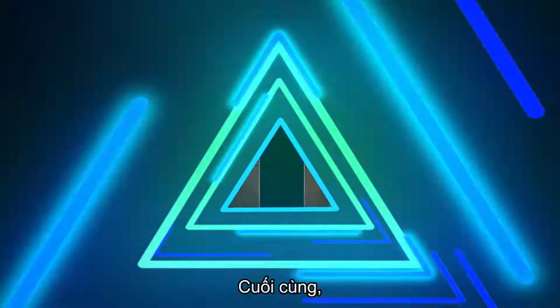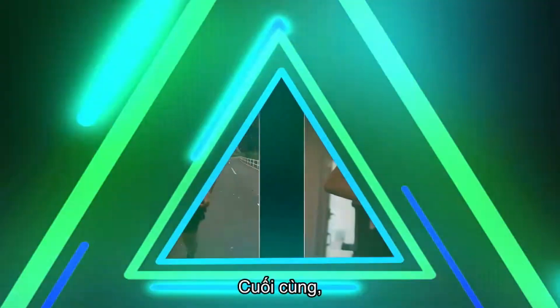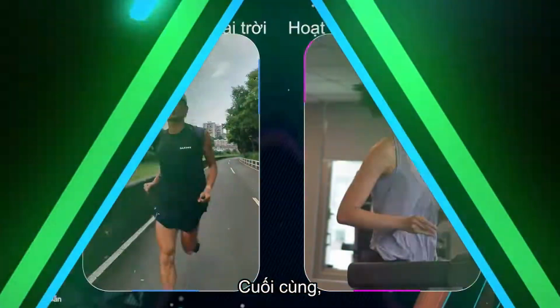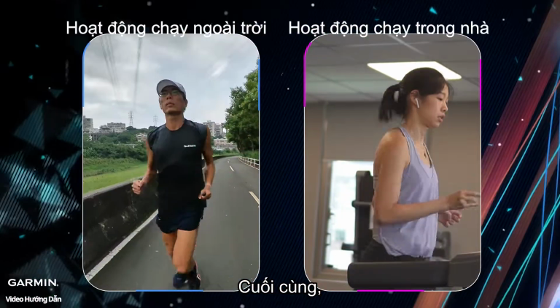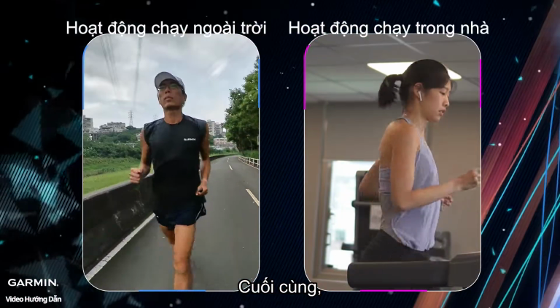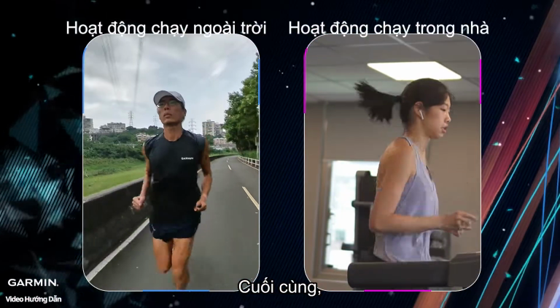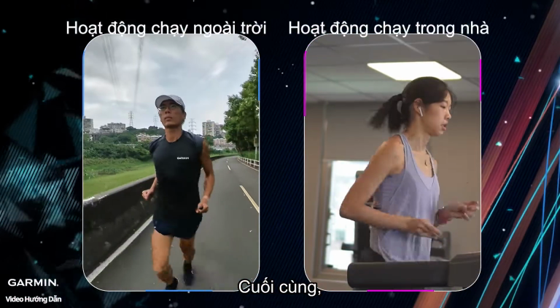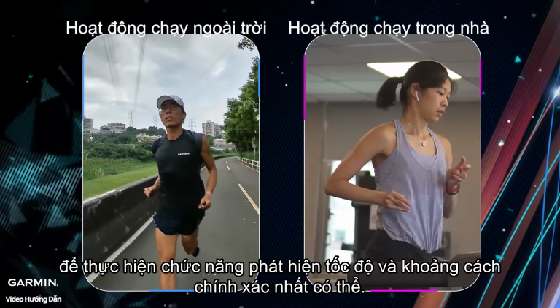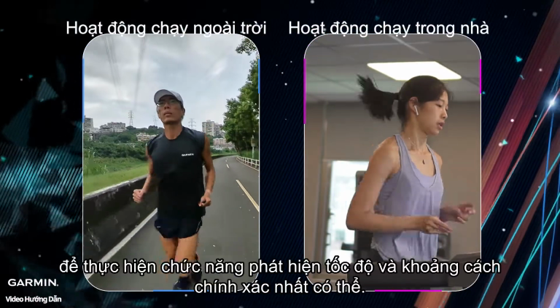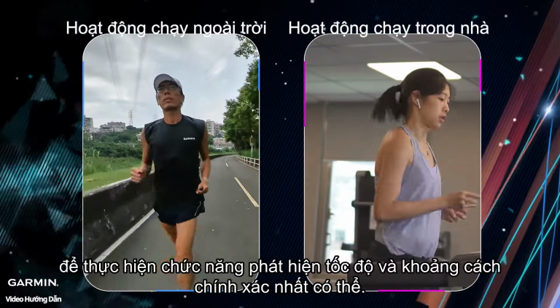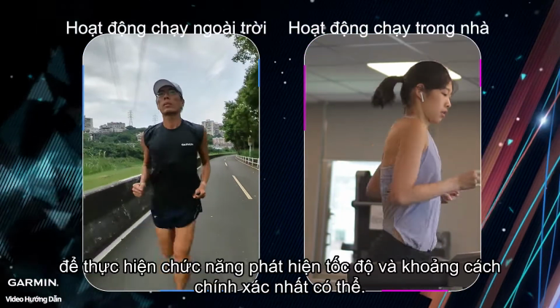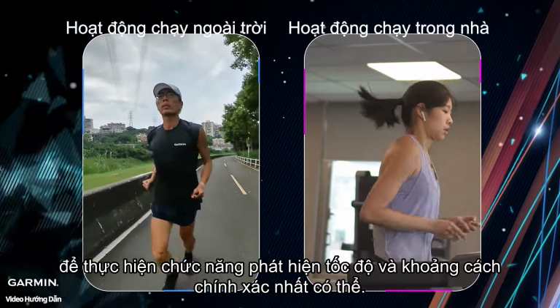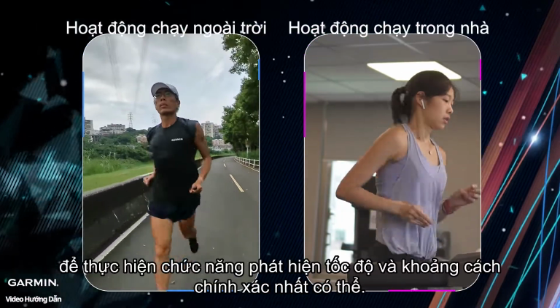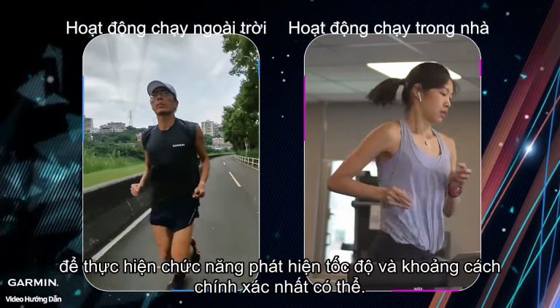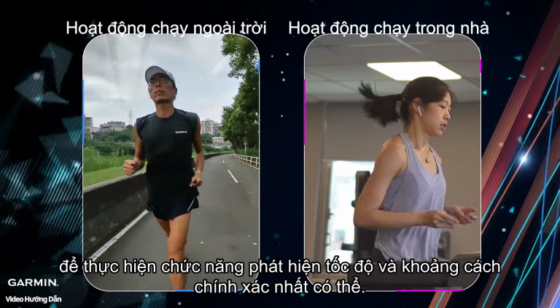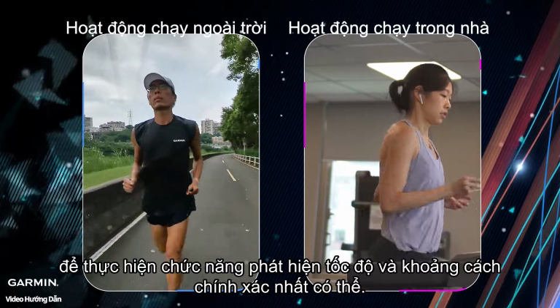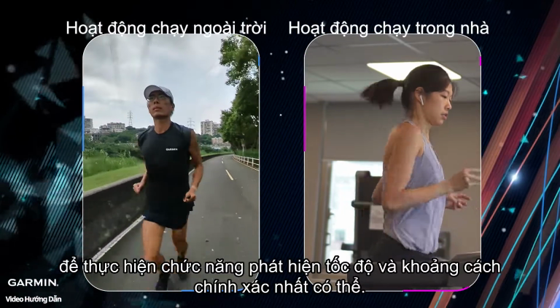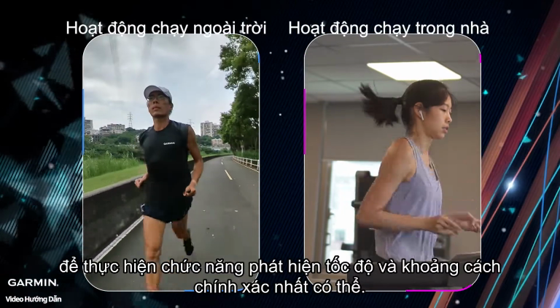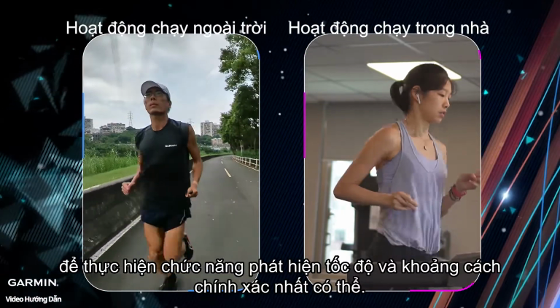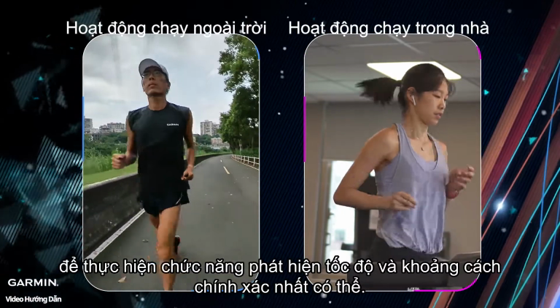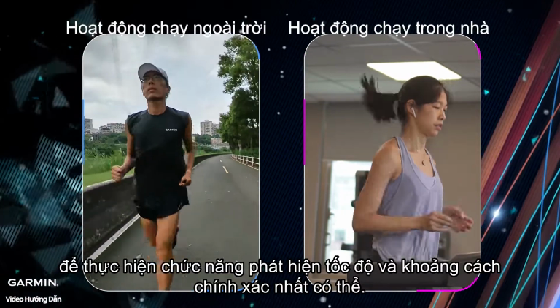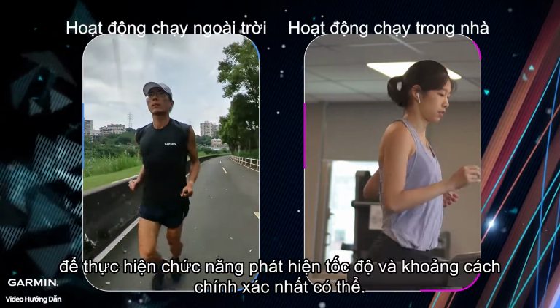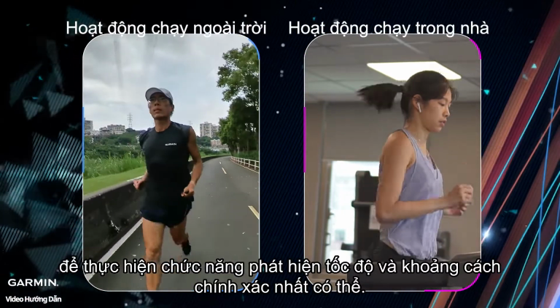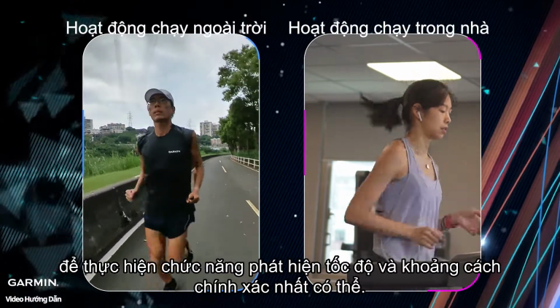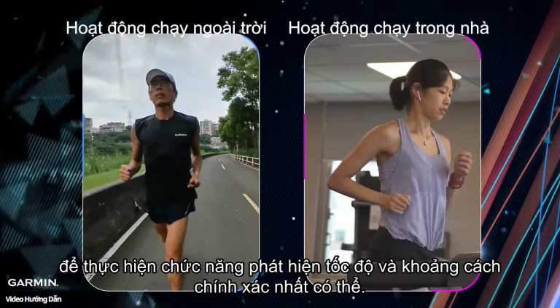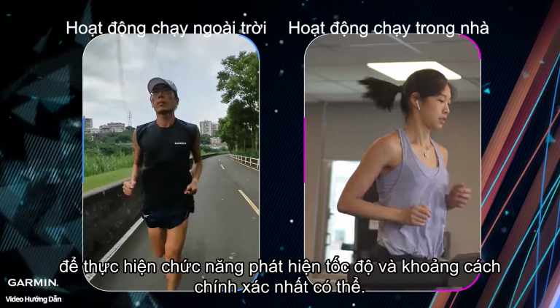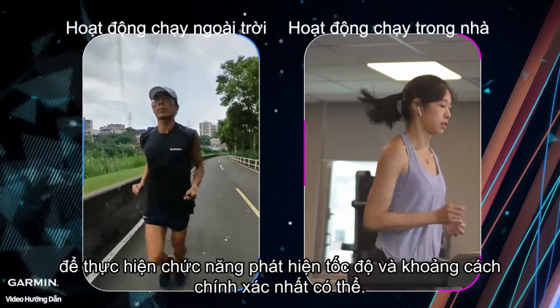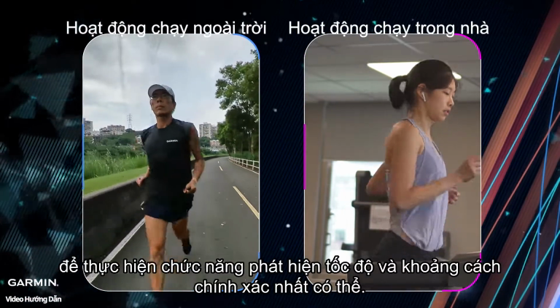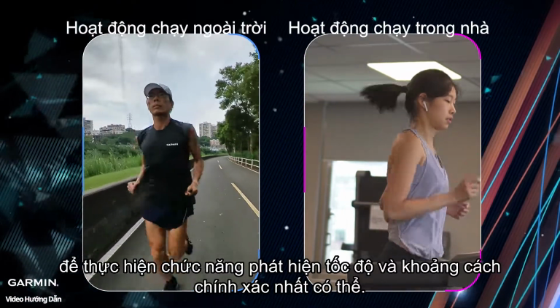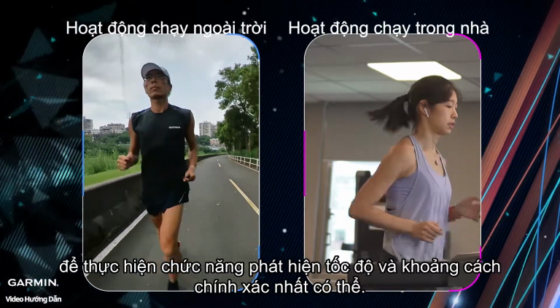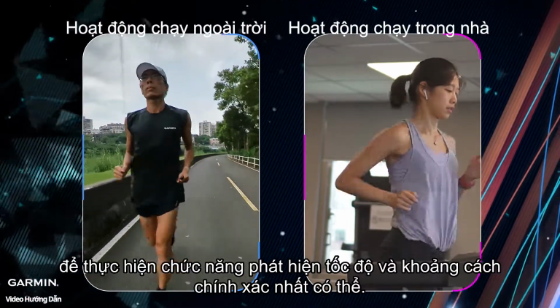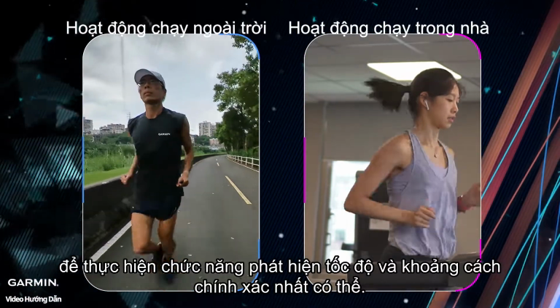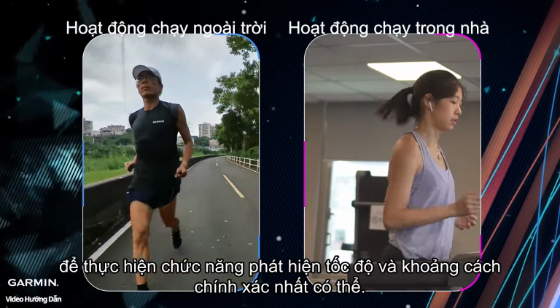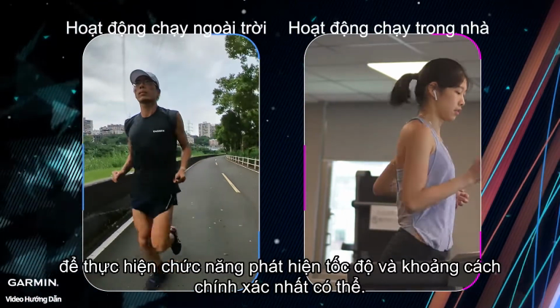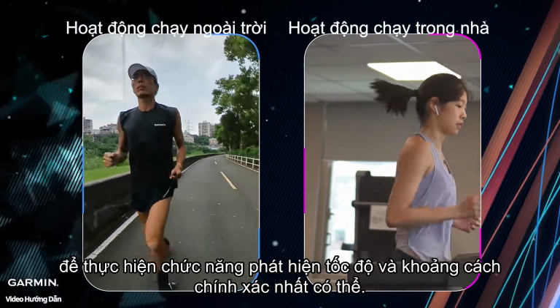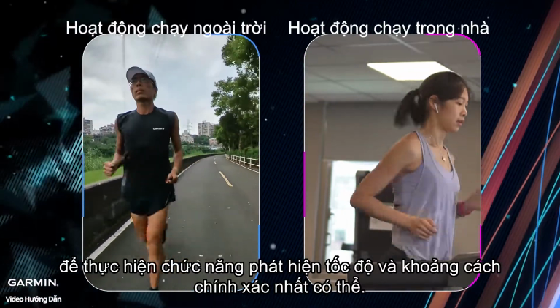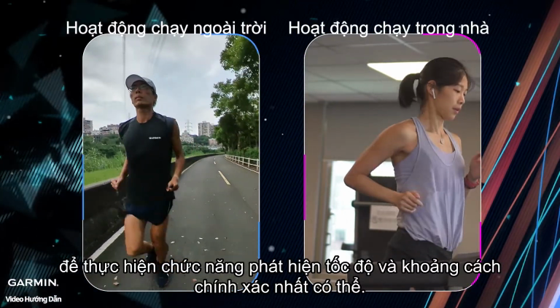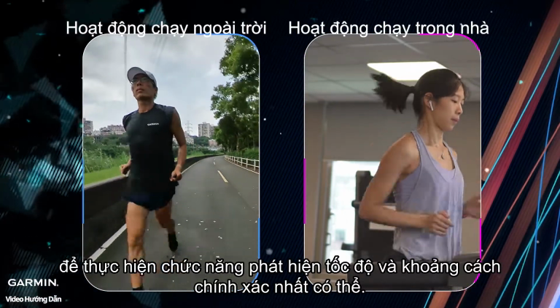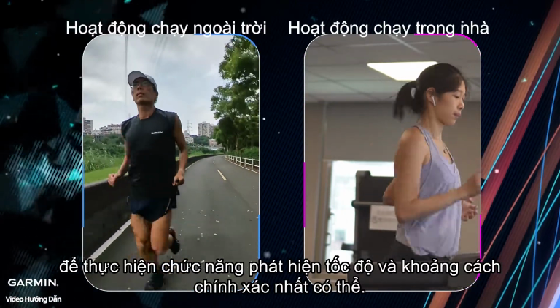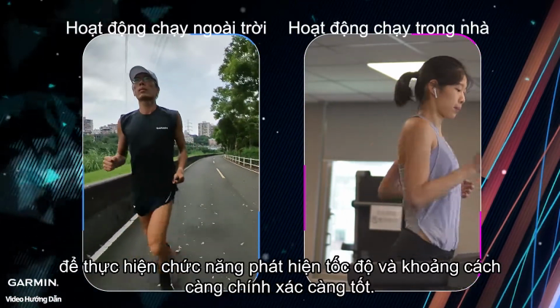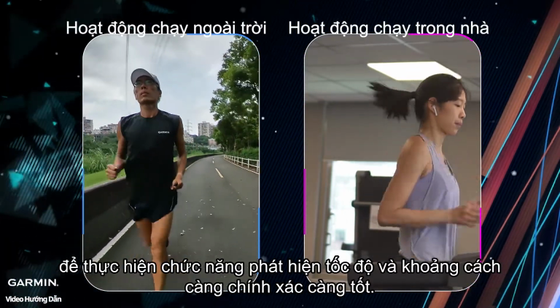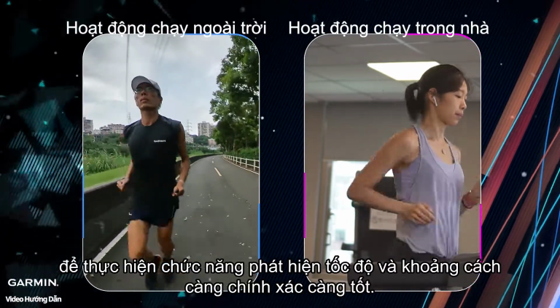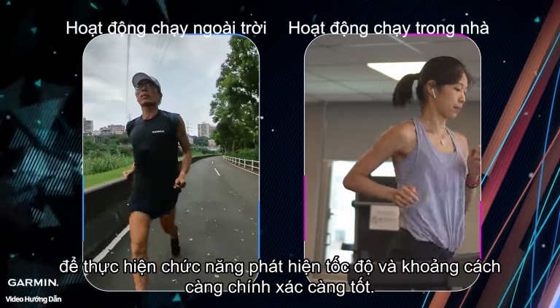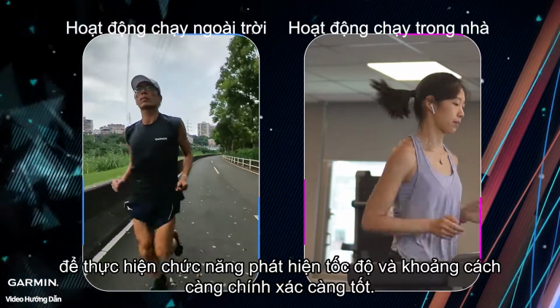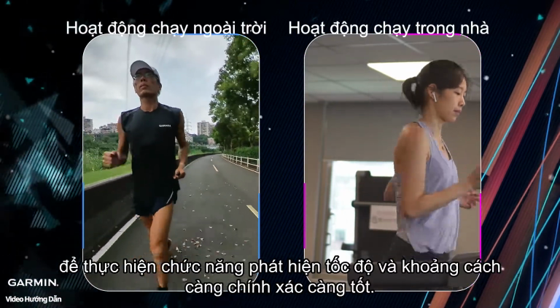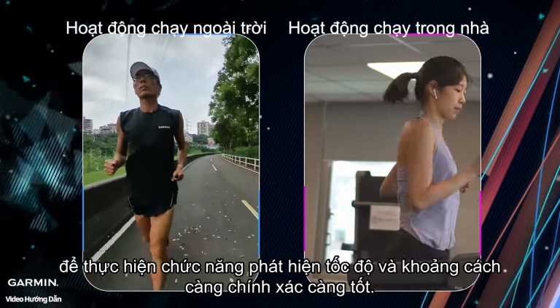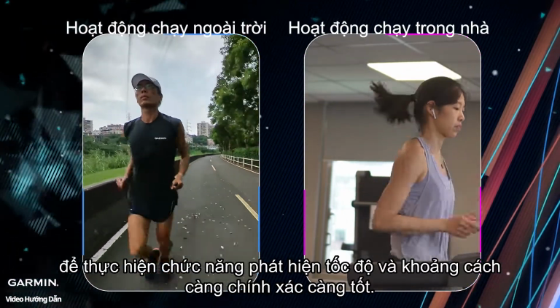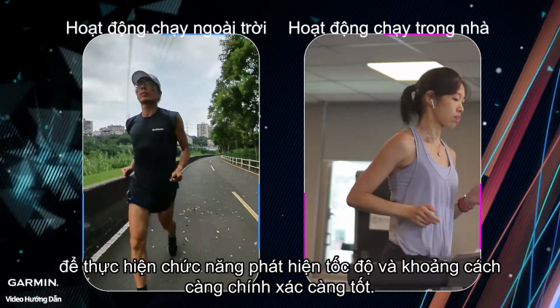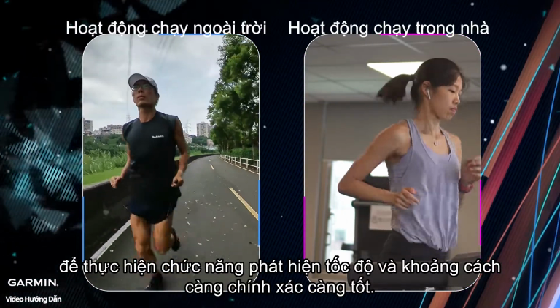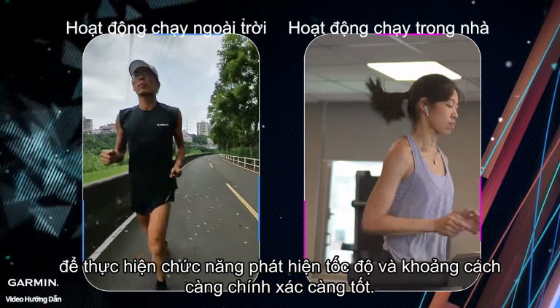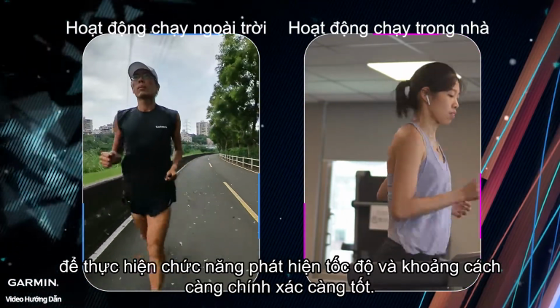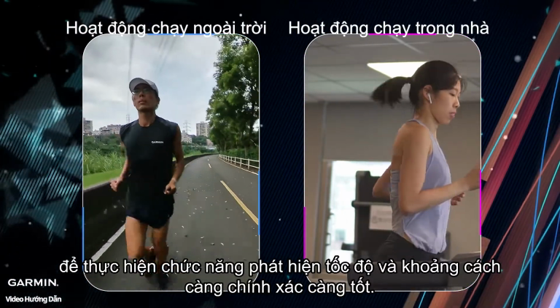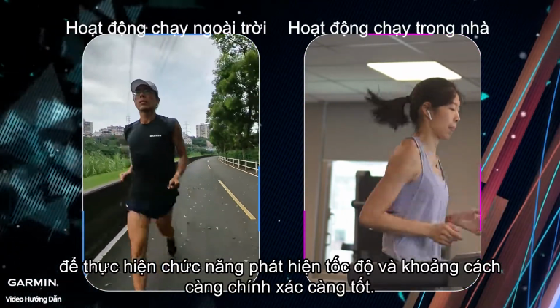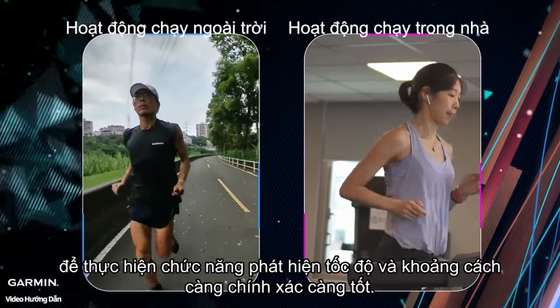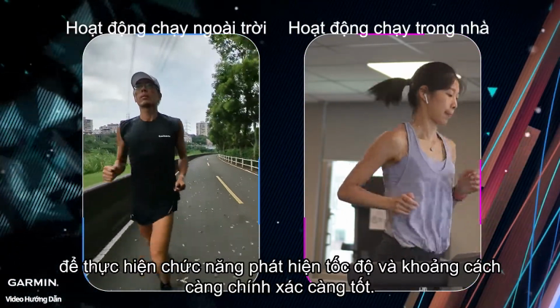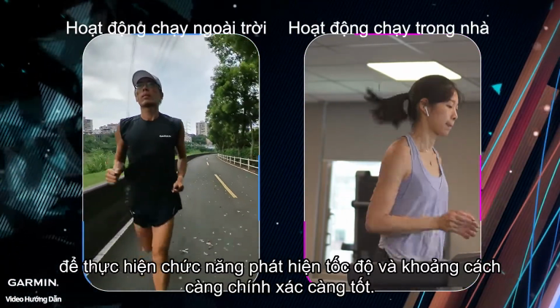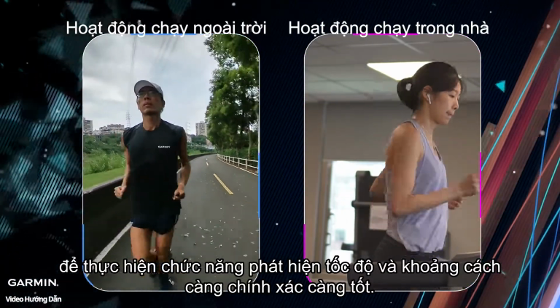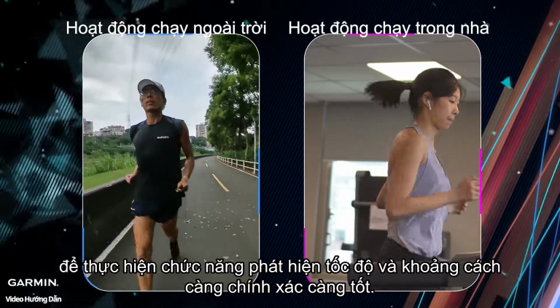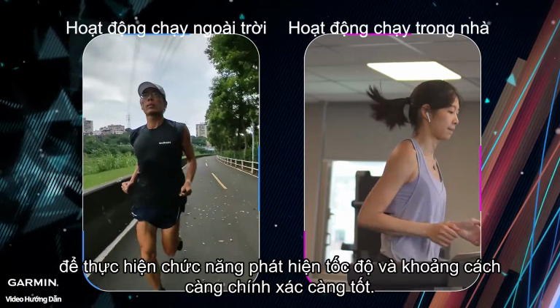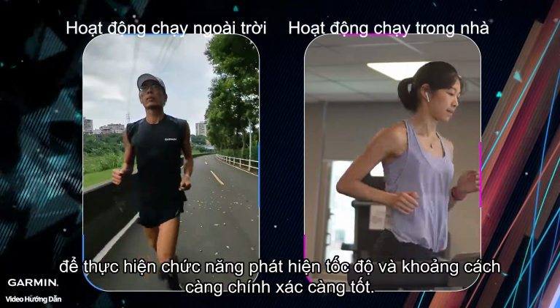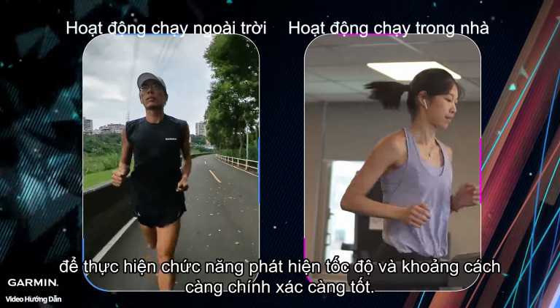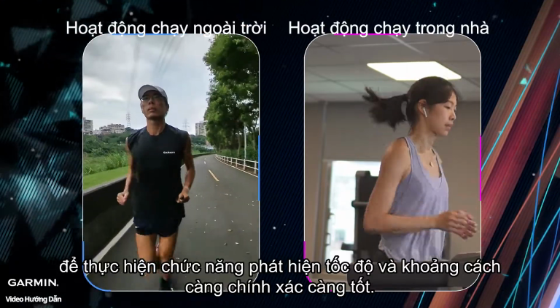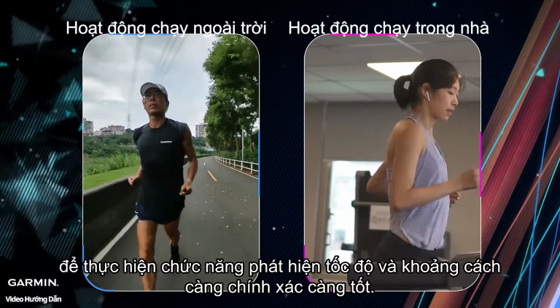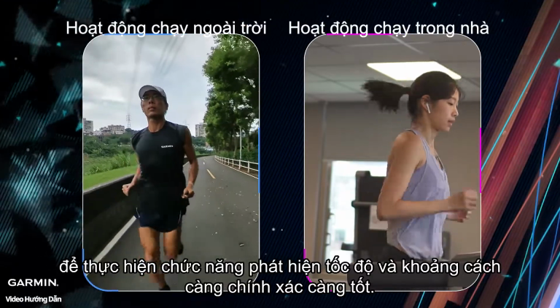Lastly, for making the pace and distance detection function as accurate as possible, it is recommended that you perform automatic or manual corrections first.